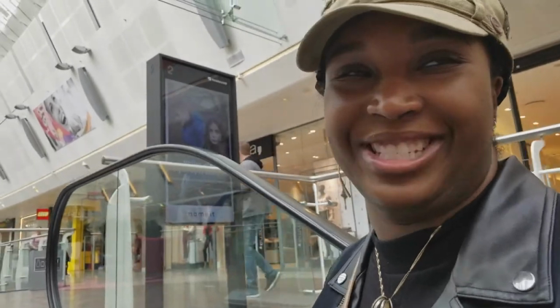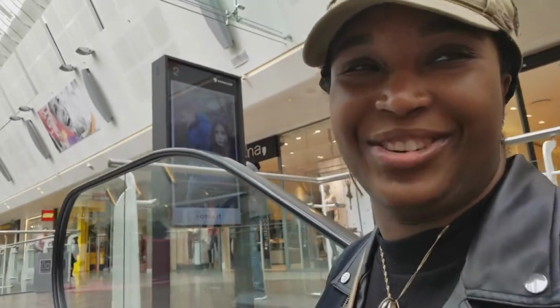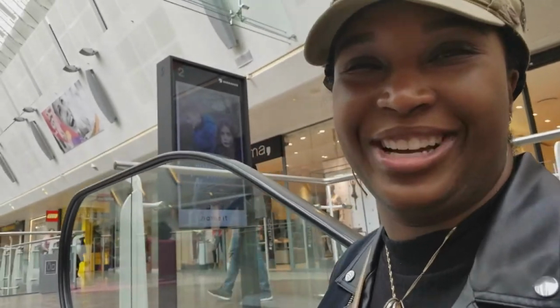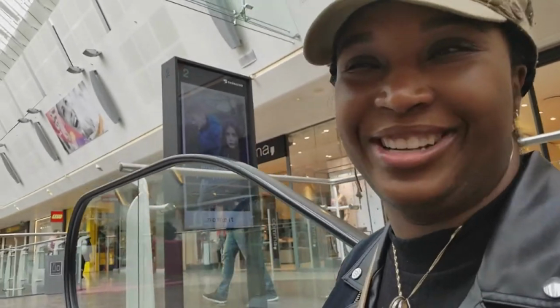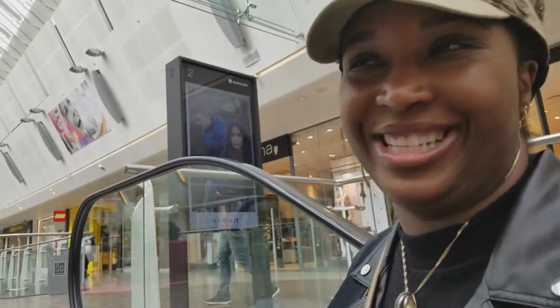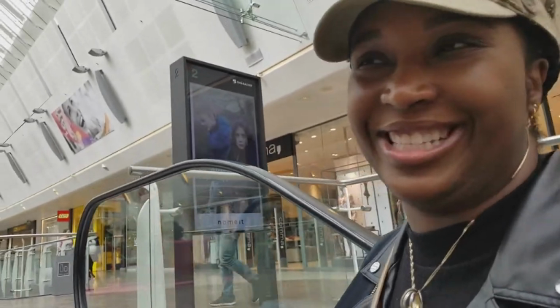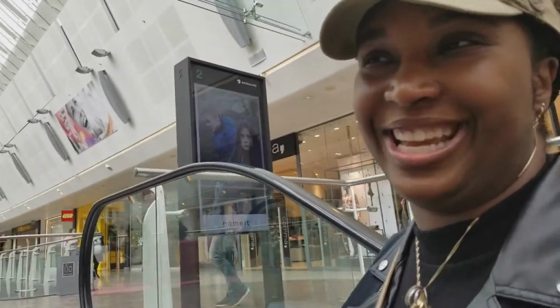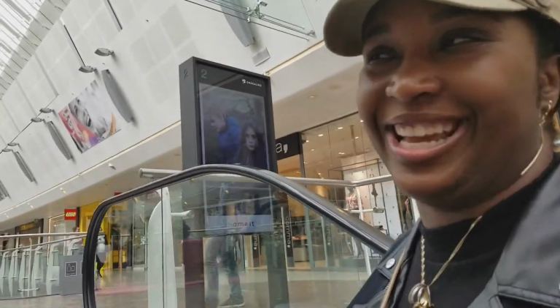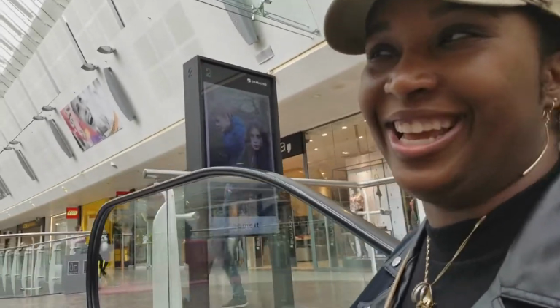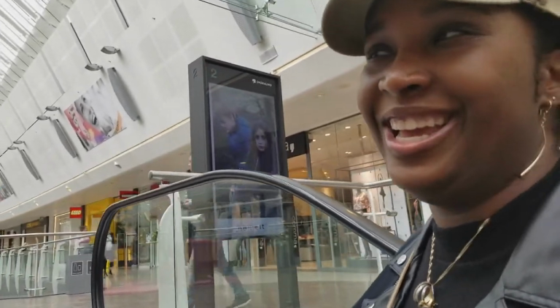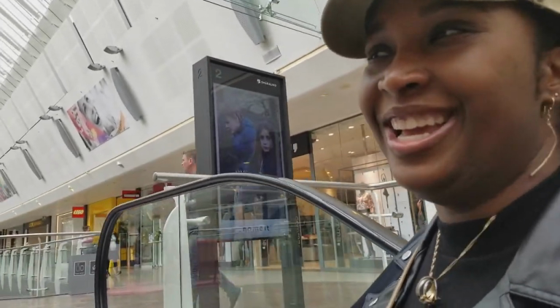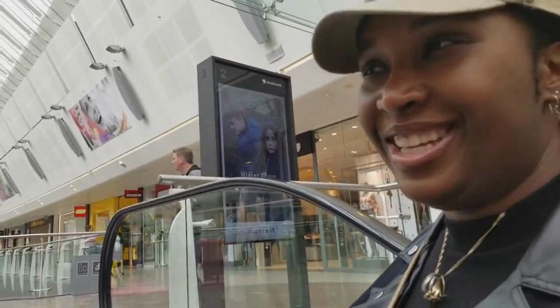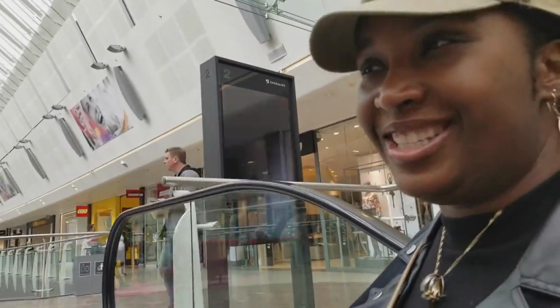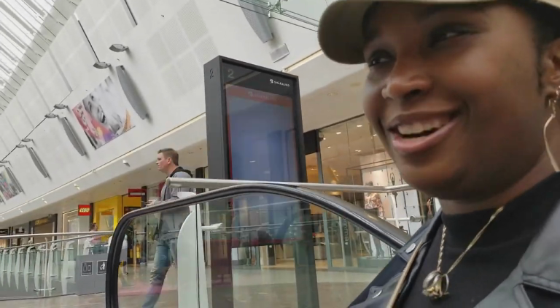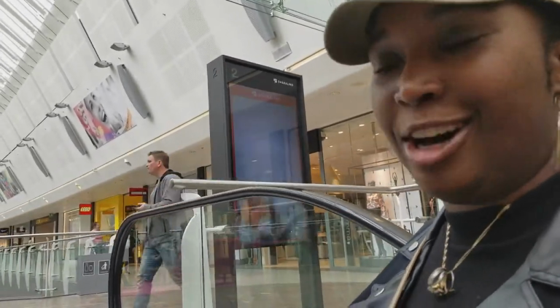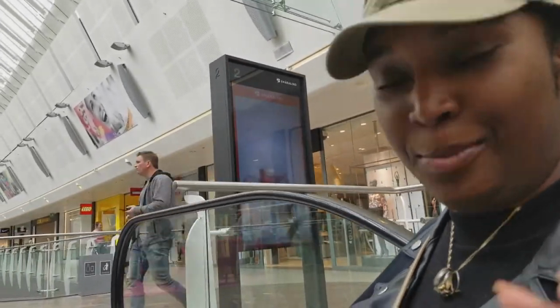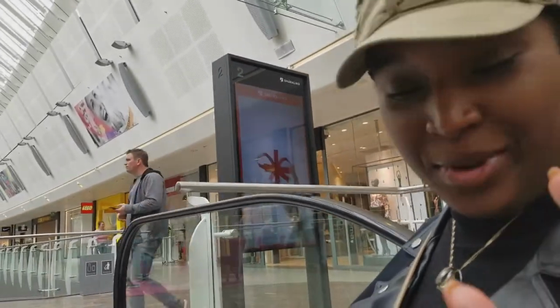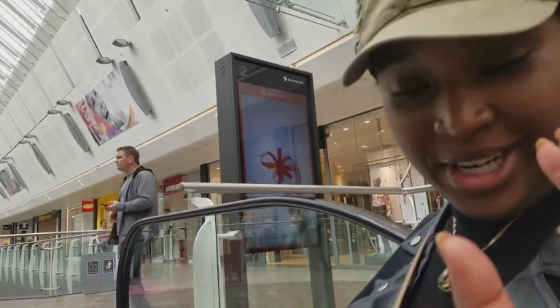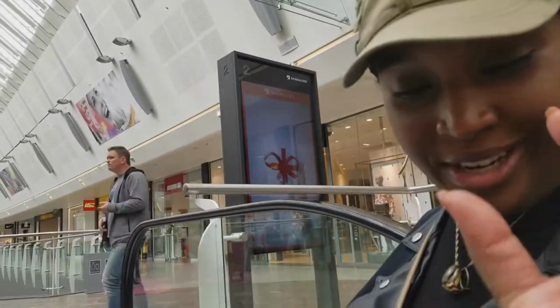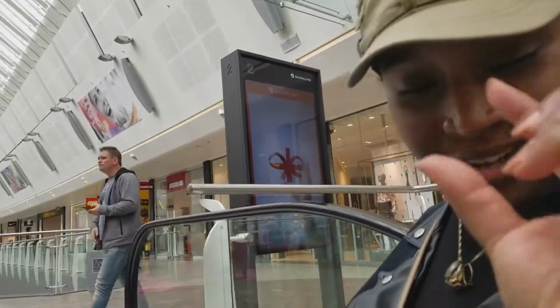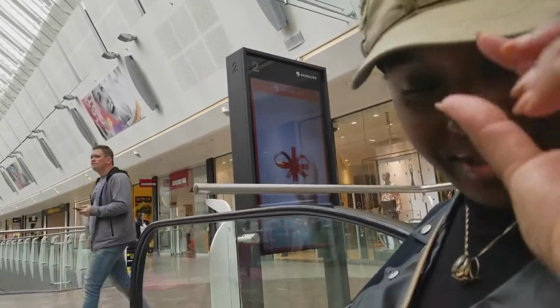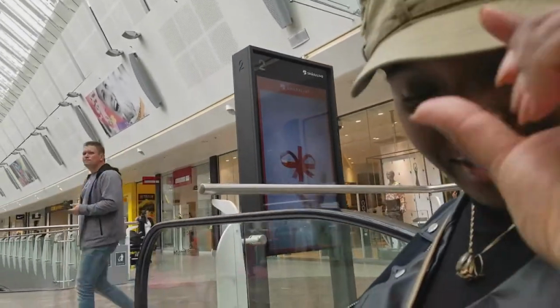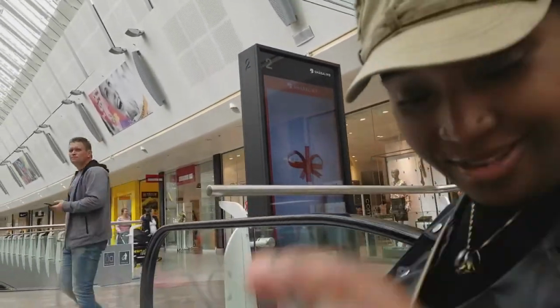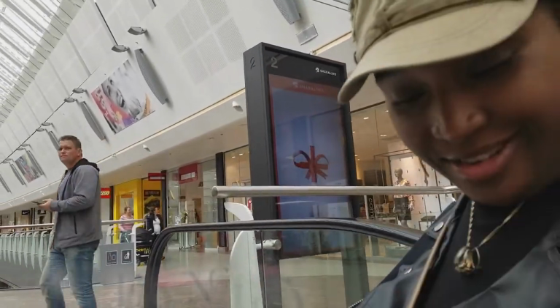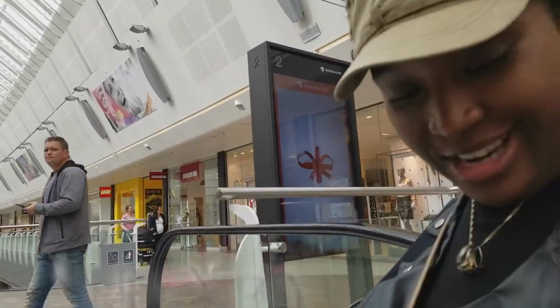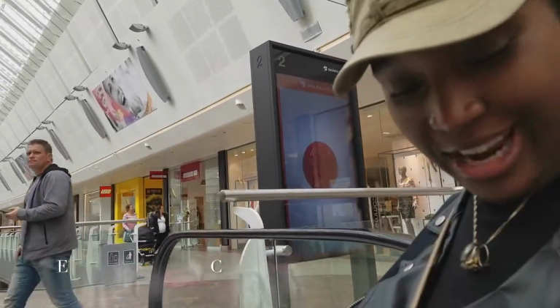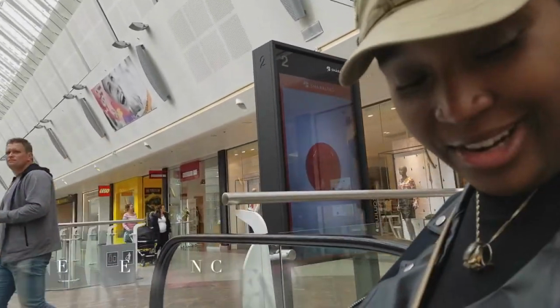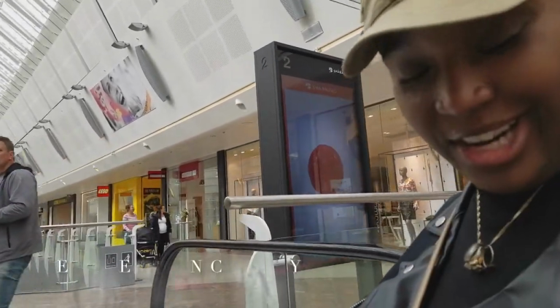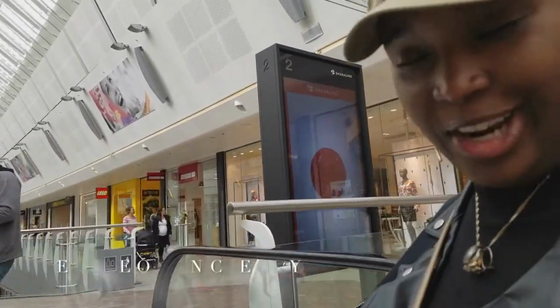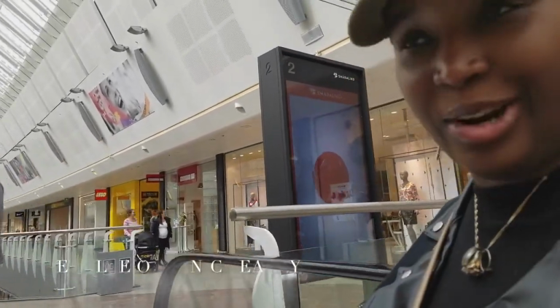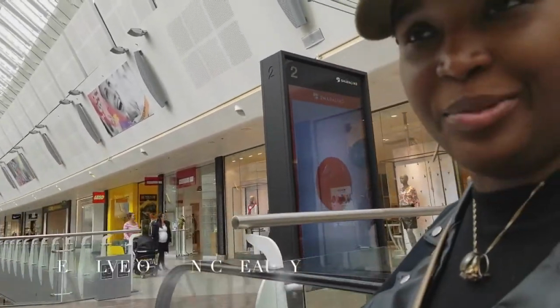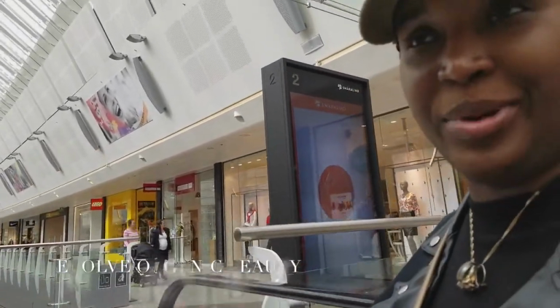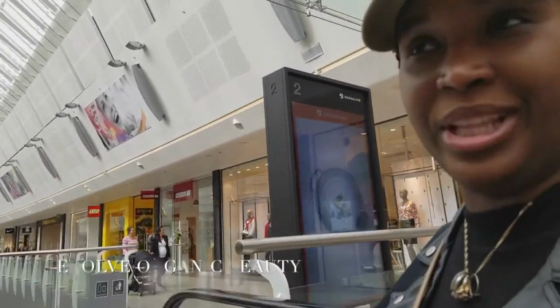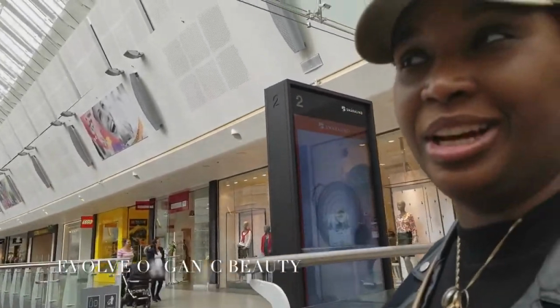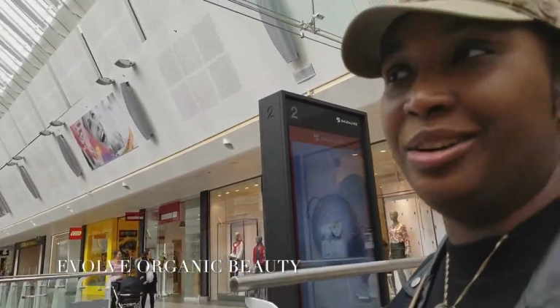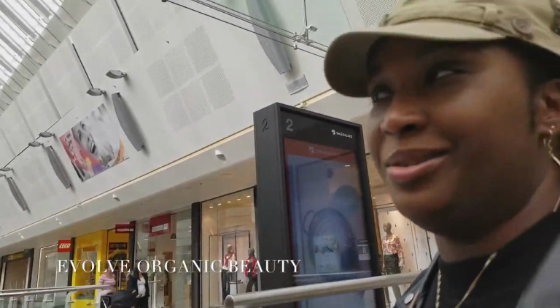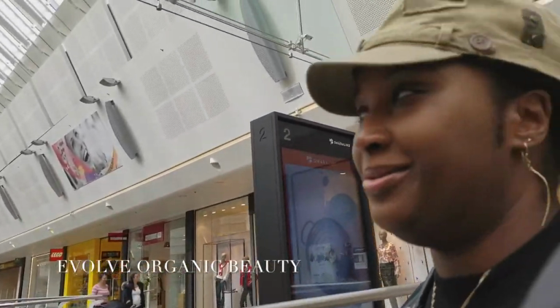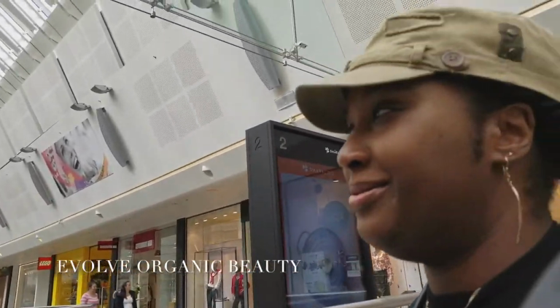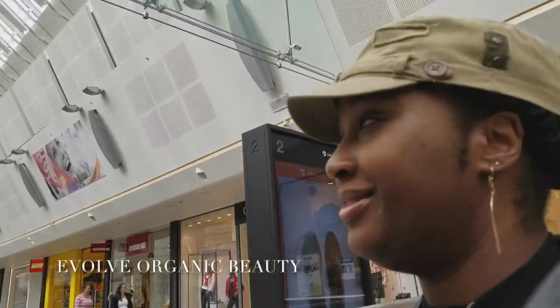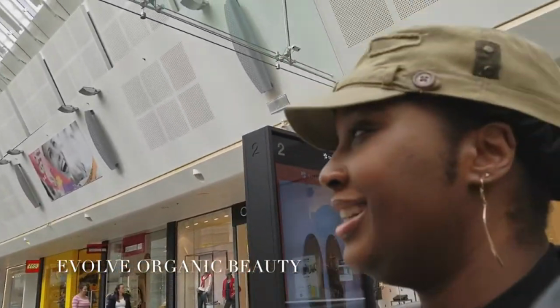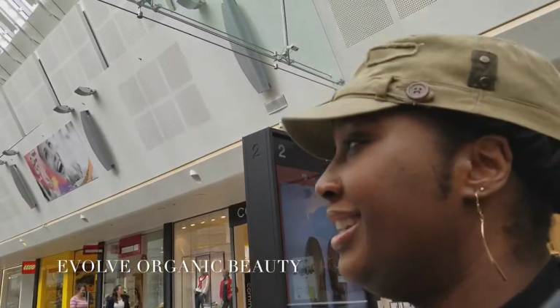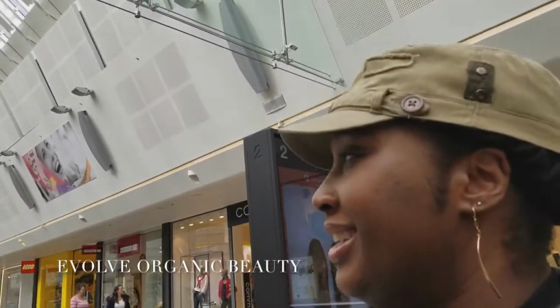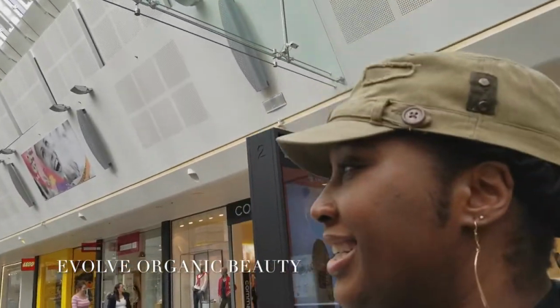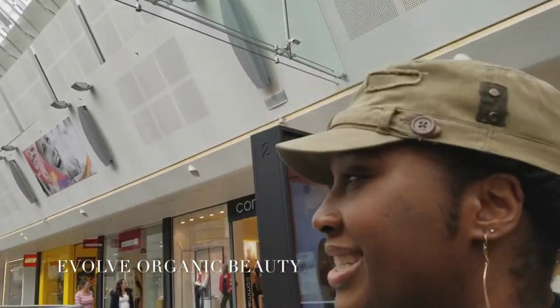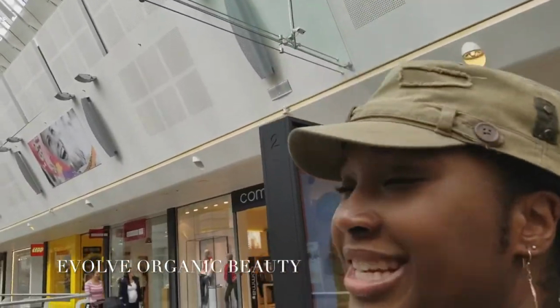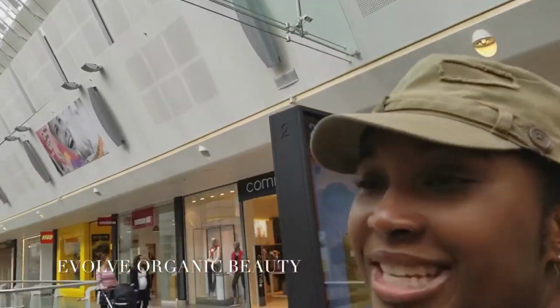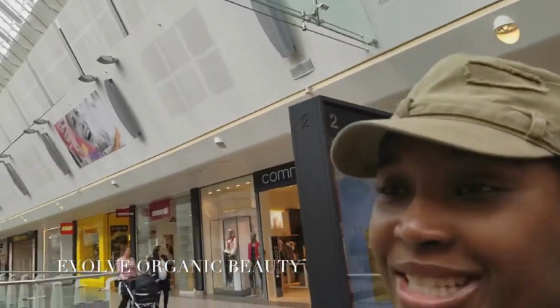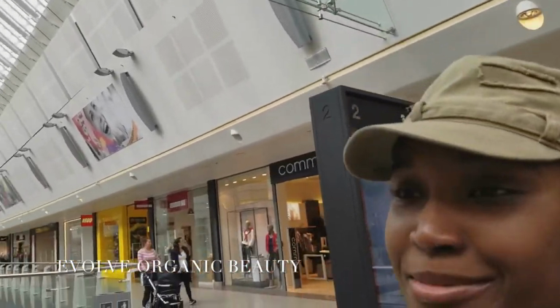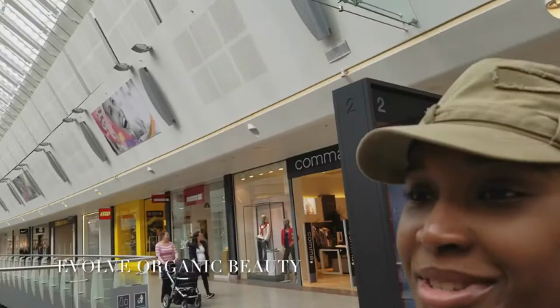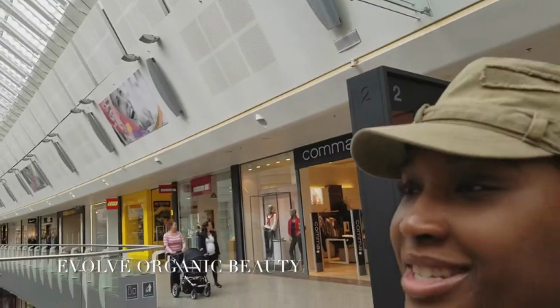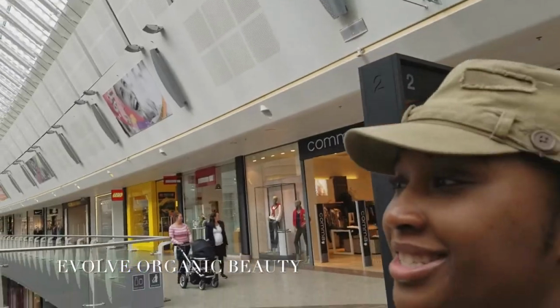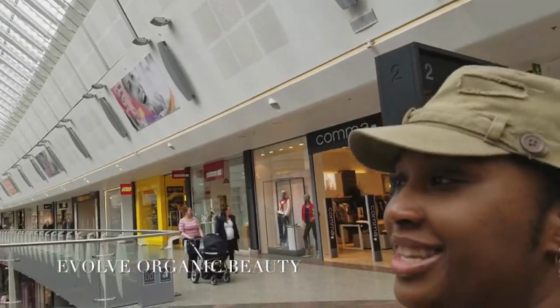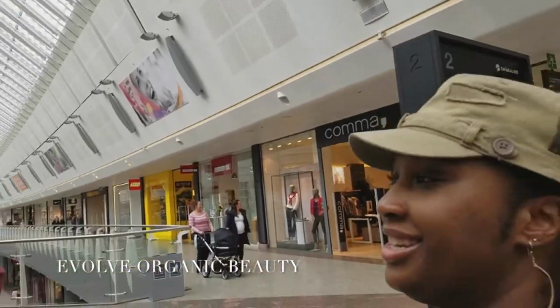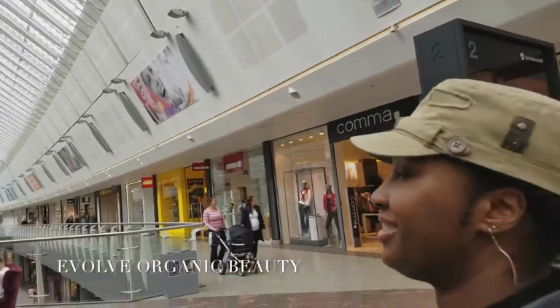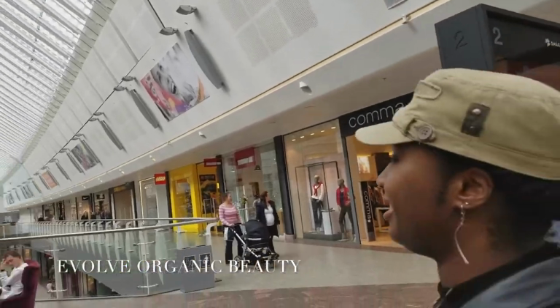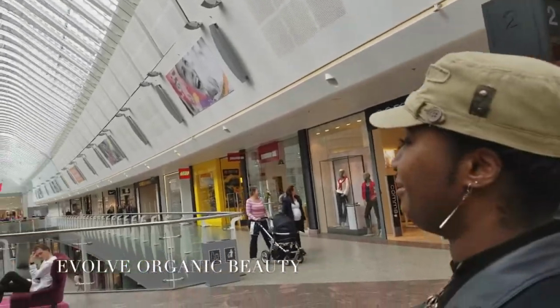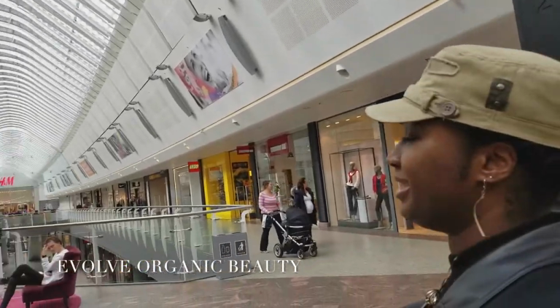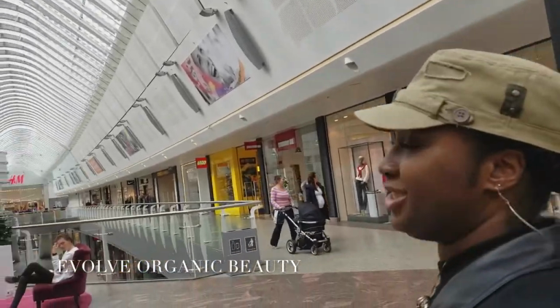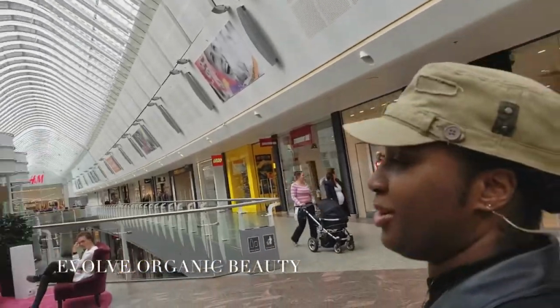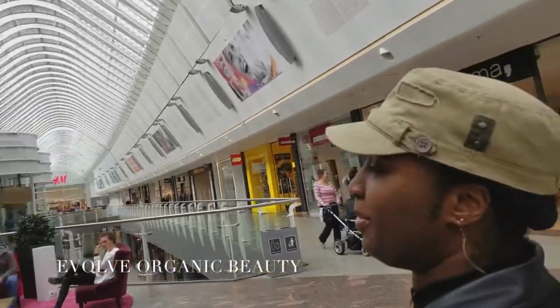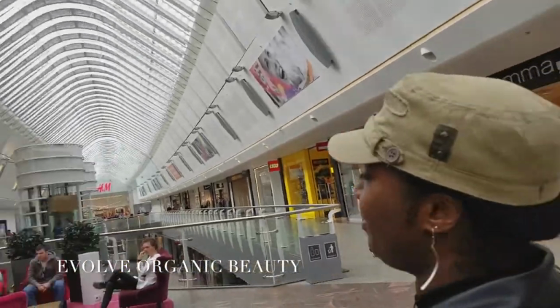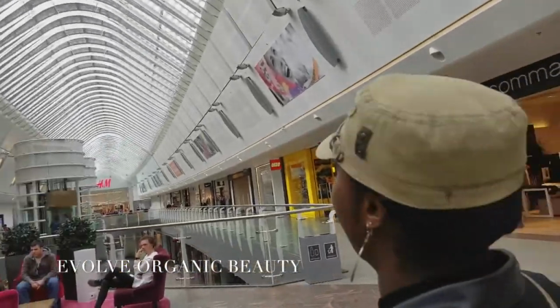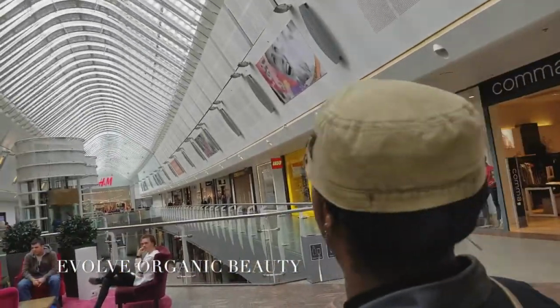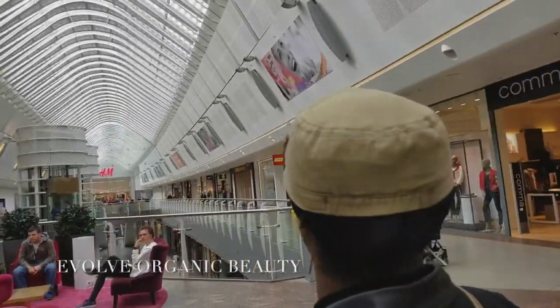I'll put the name of the UK brand down below because I need some ginseng or something to remember it.